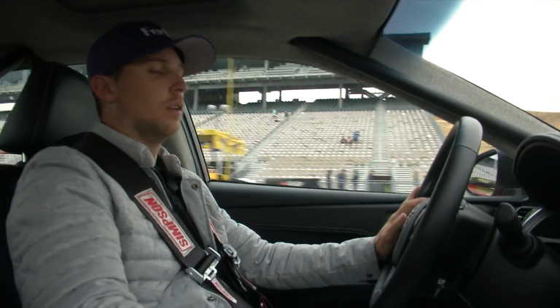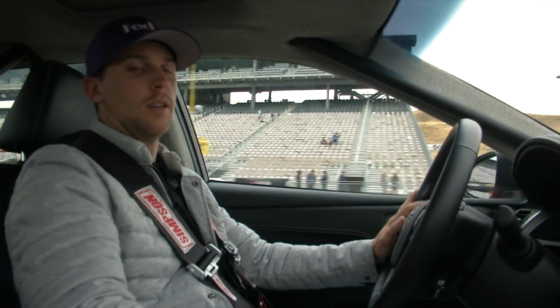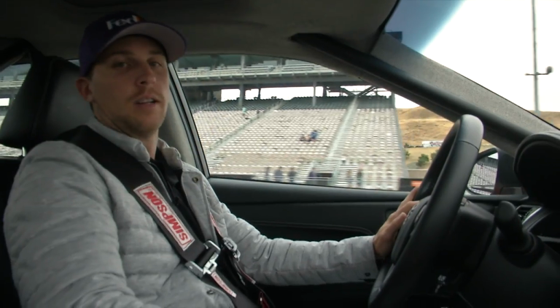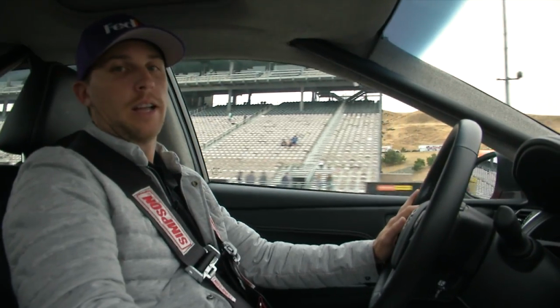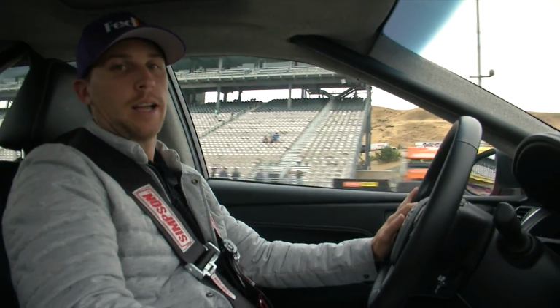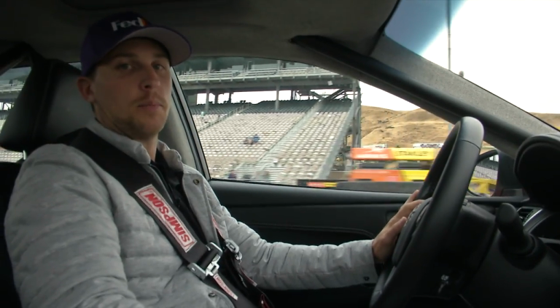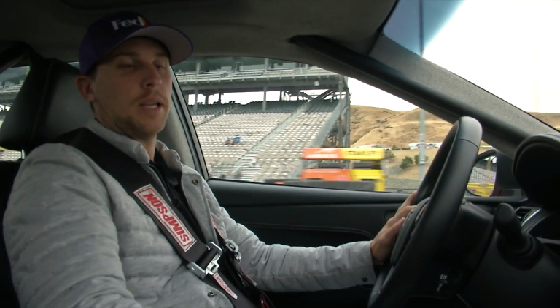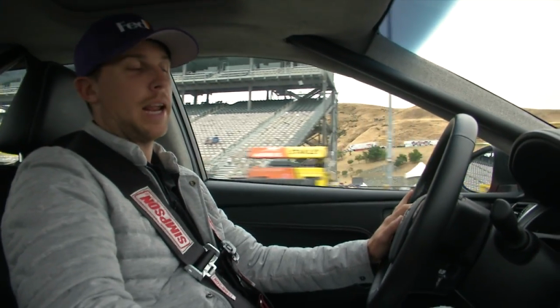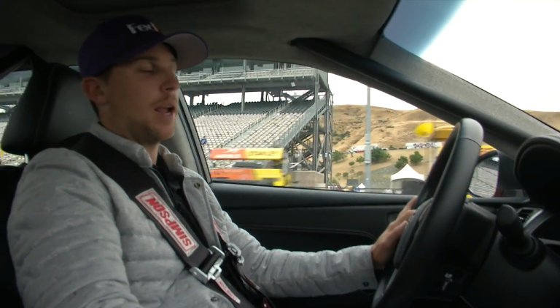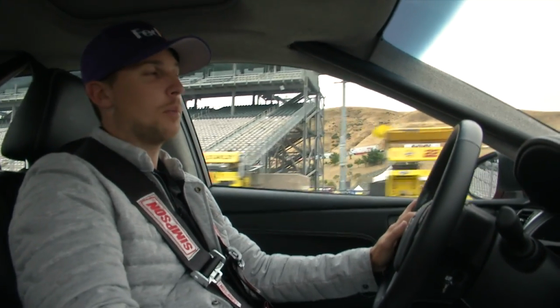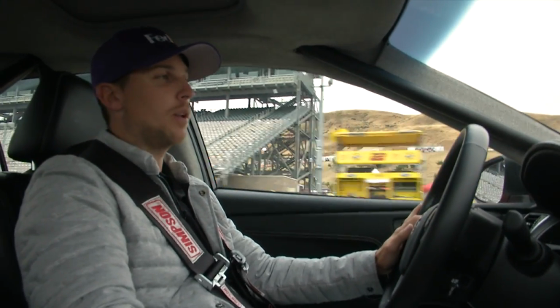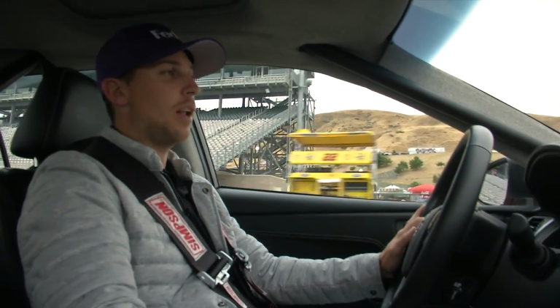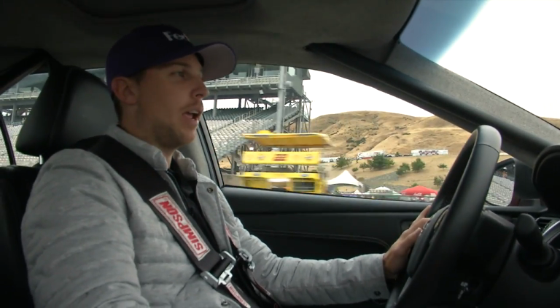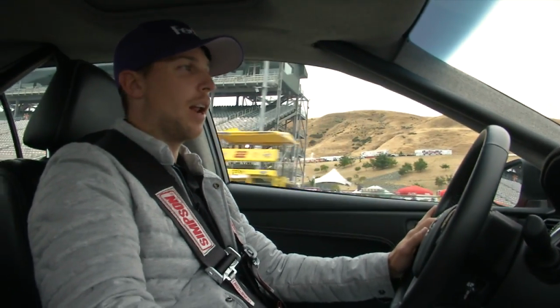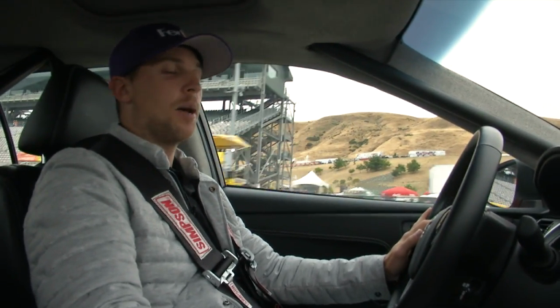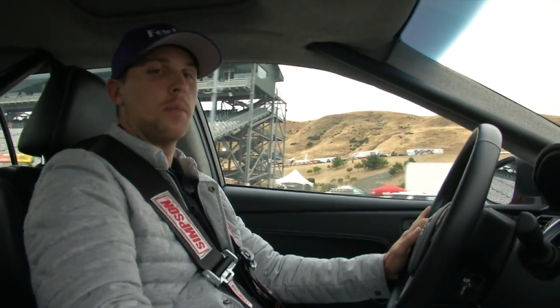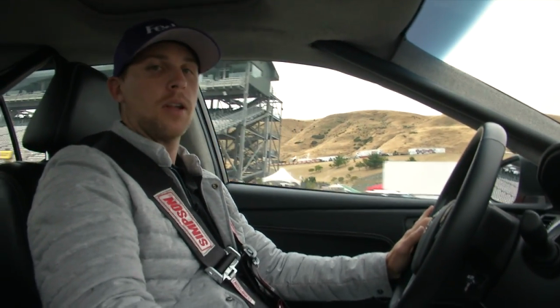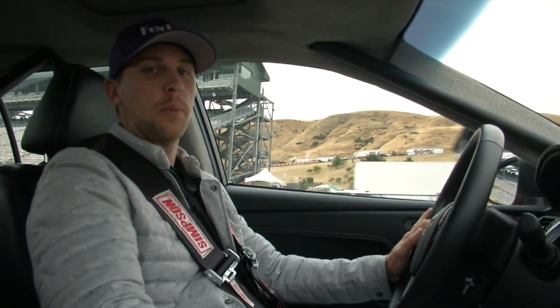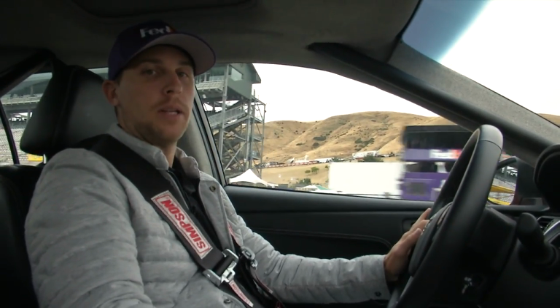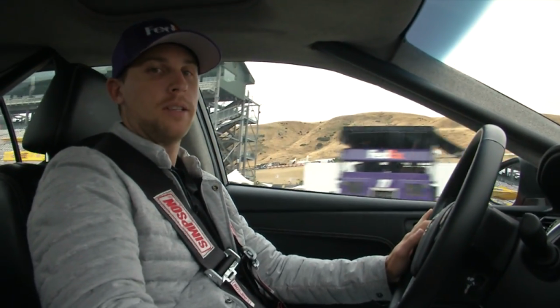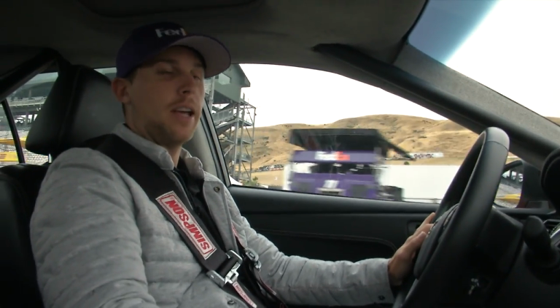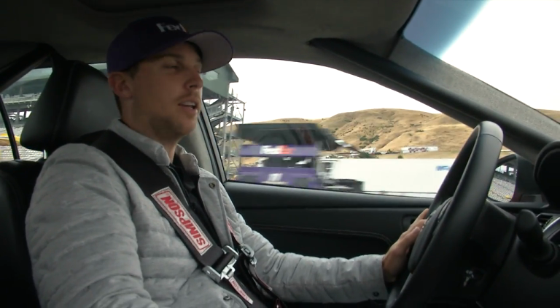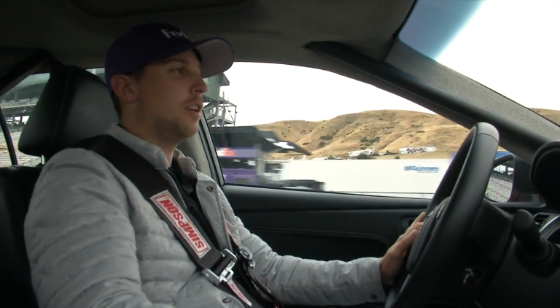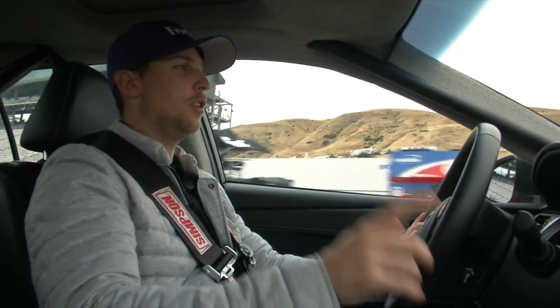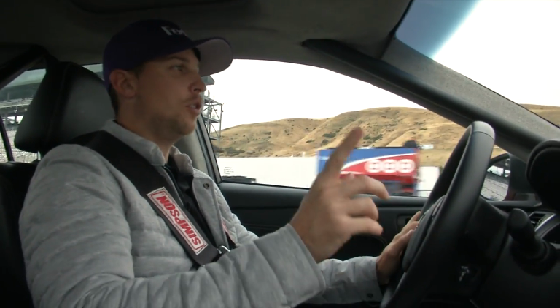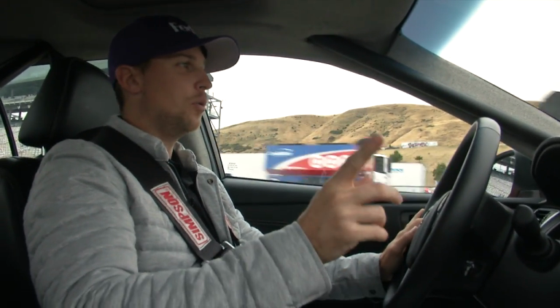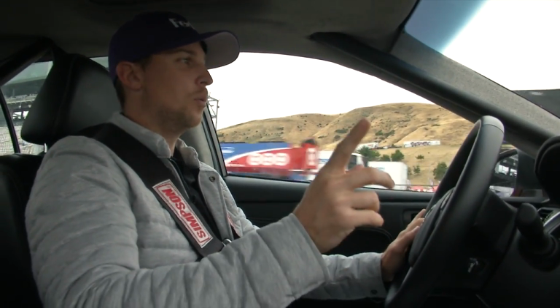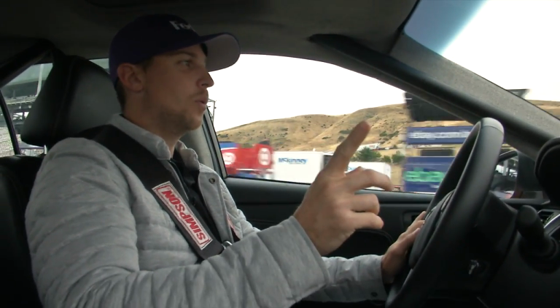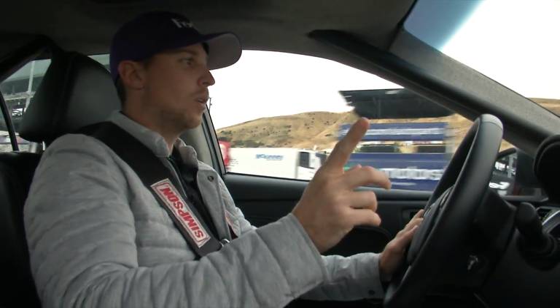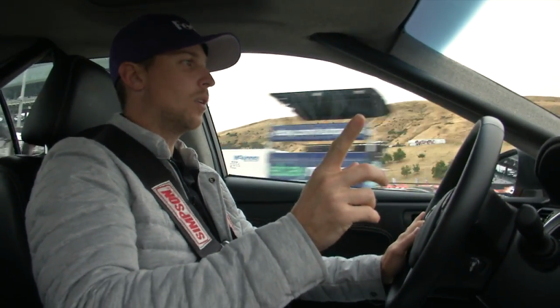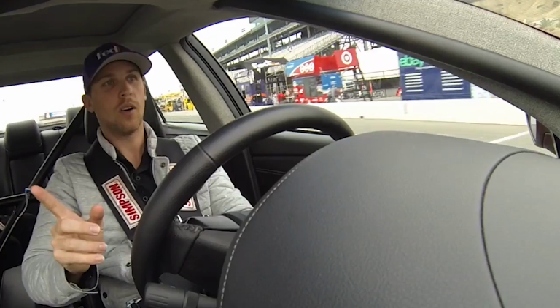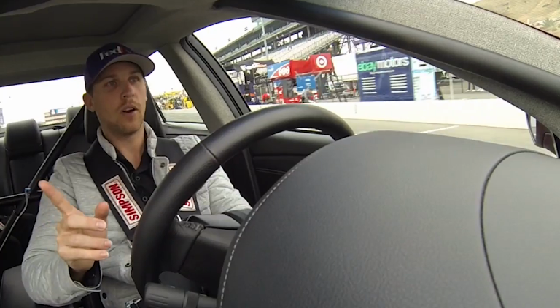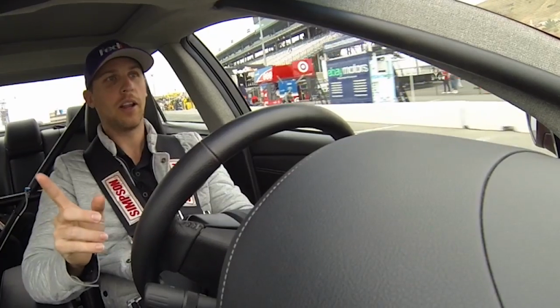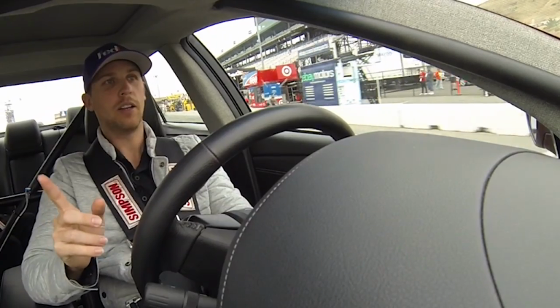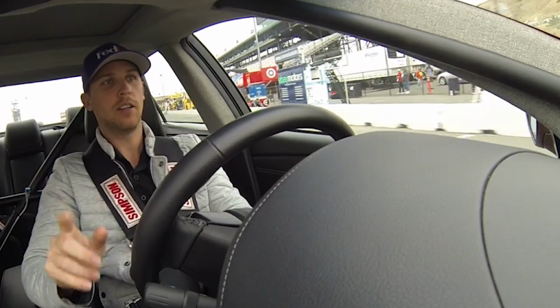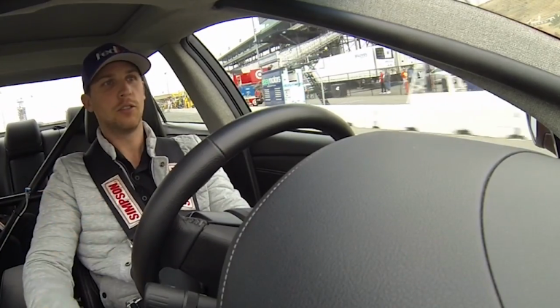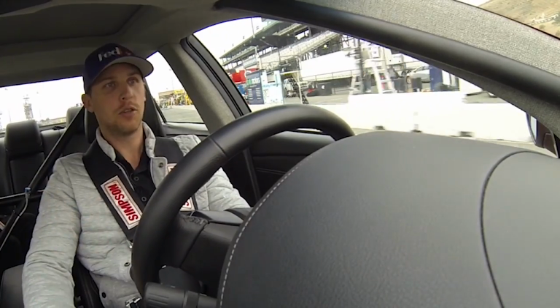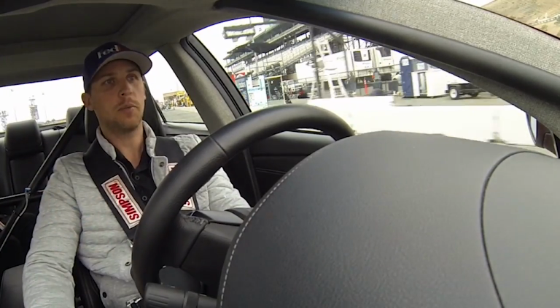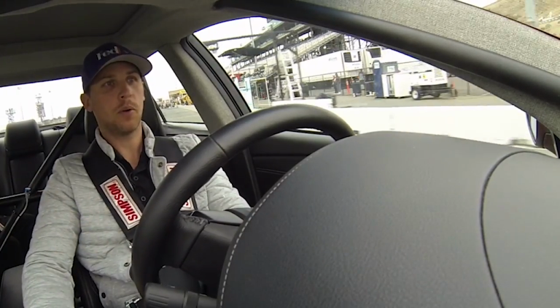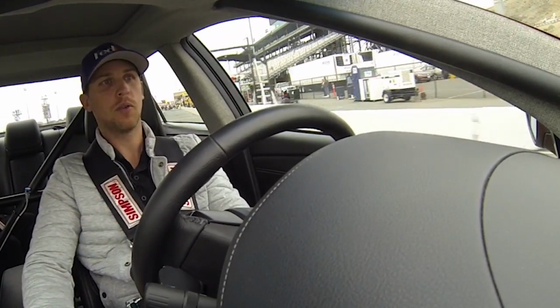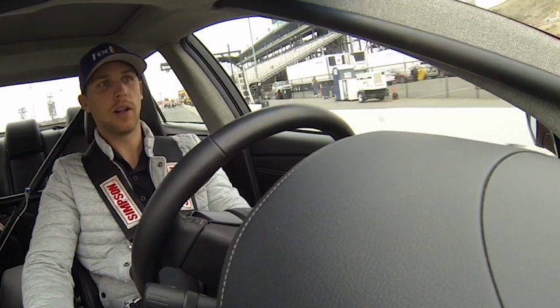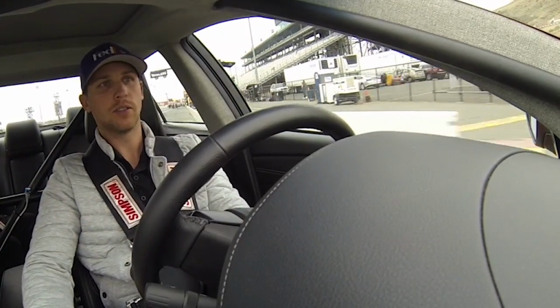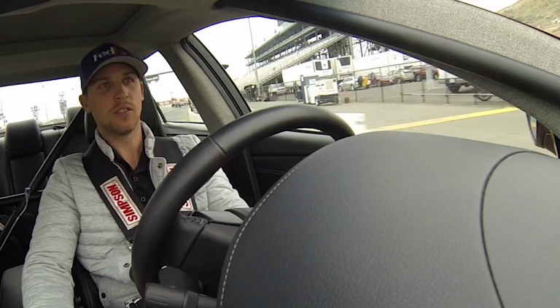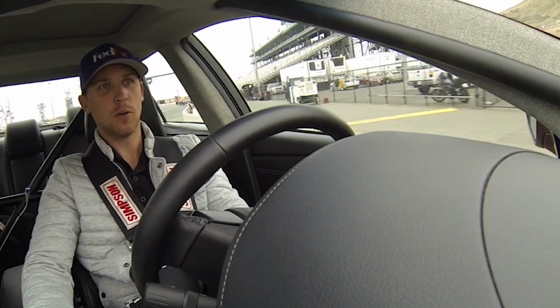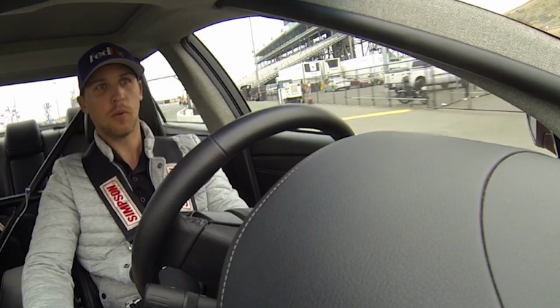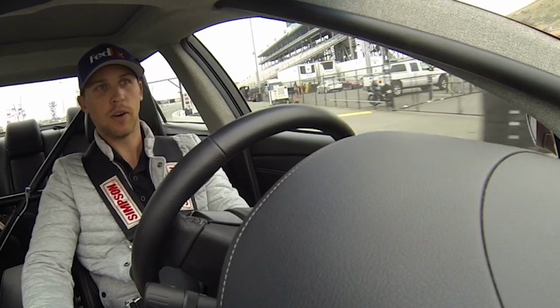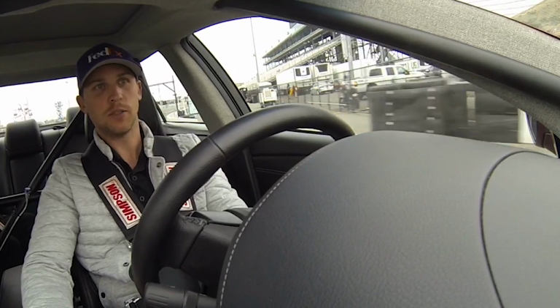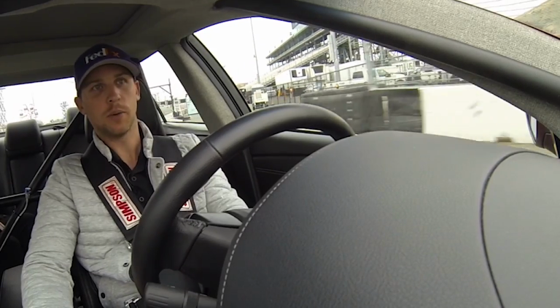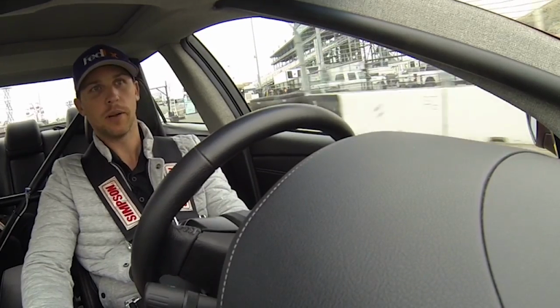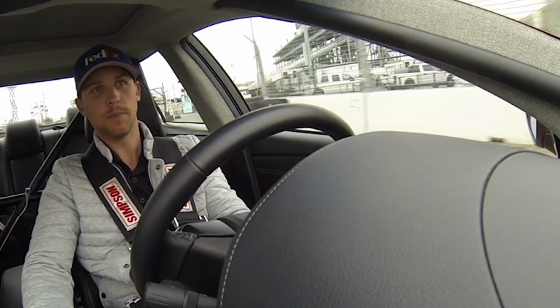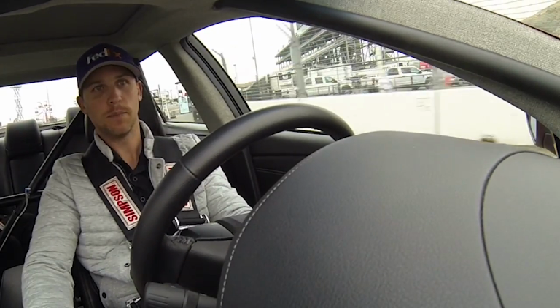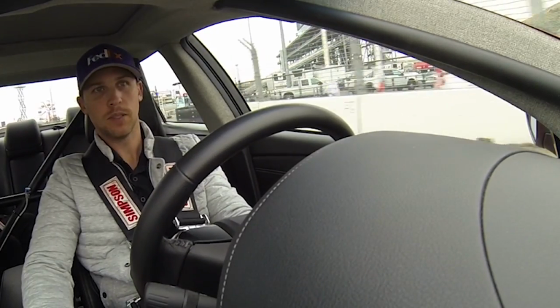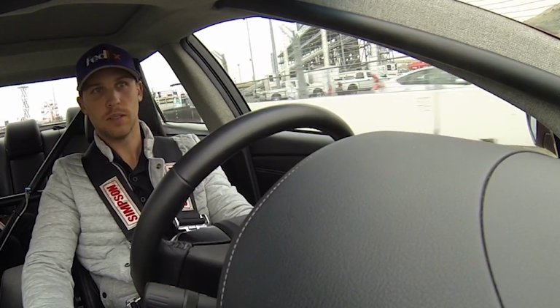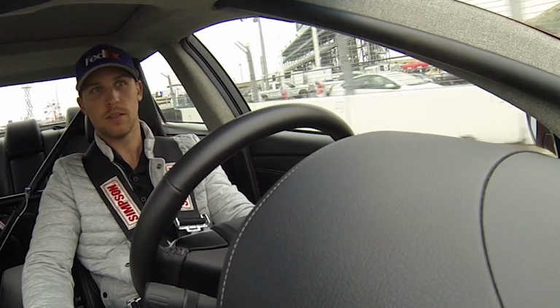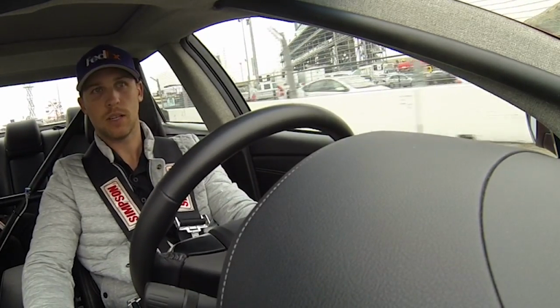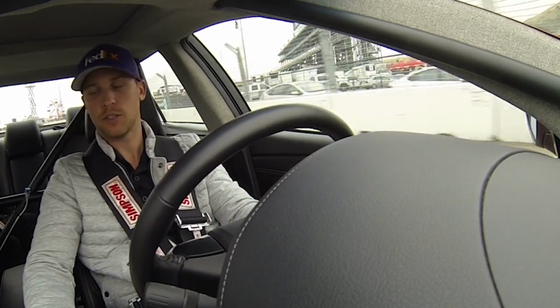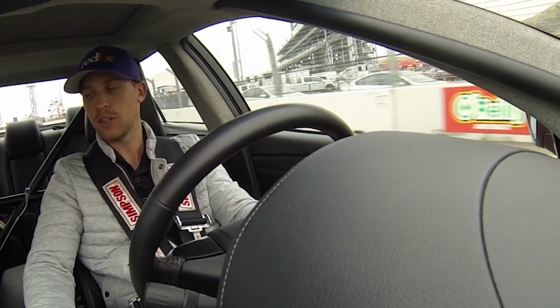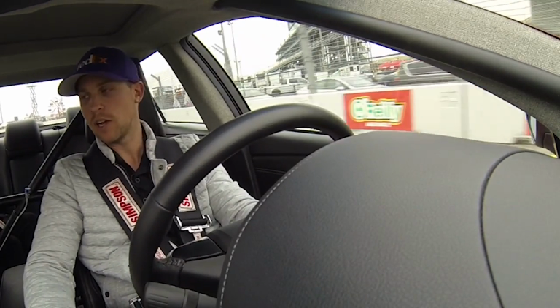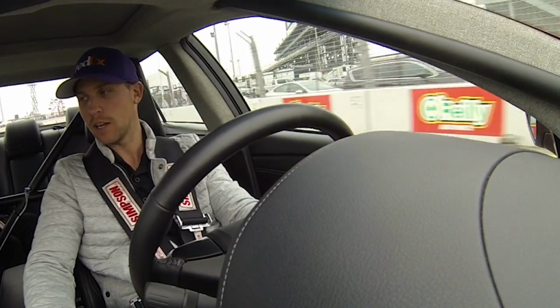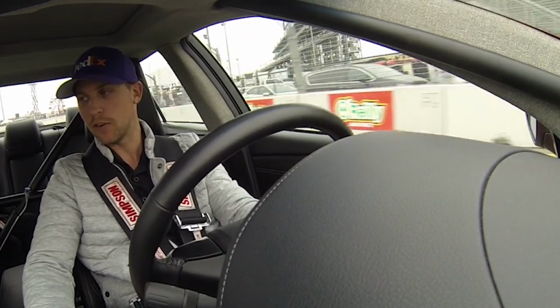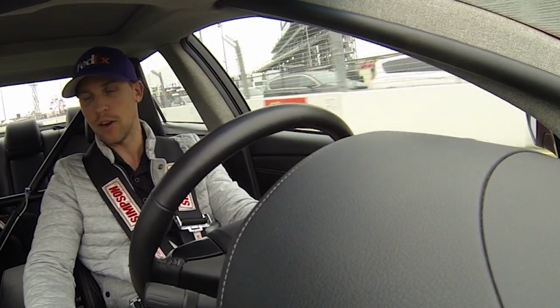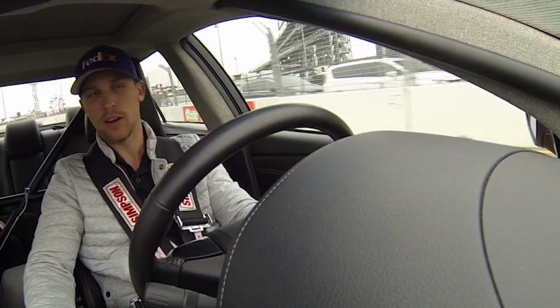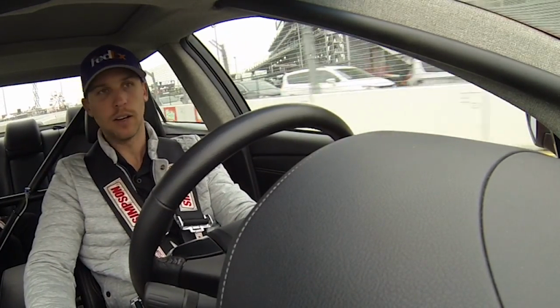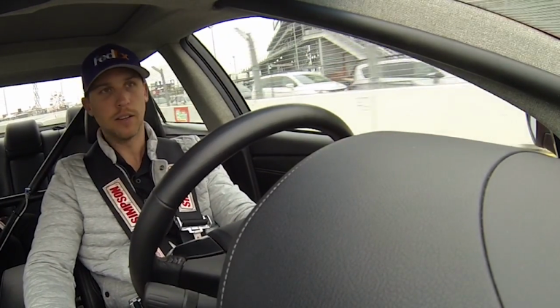Hey, I'm Denny Hamlin and I'm going to be taking you on a trip around Sonoma Raceway. I'll show you how to get around here.